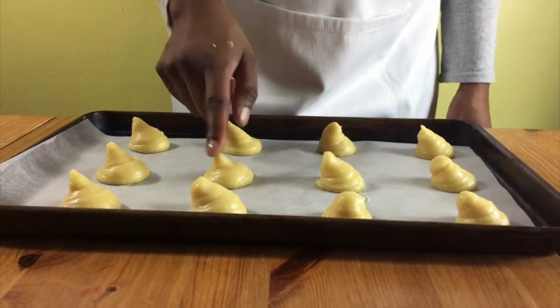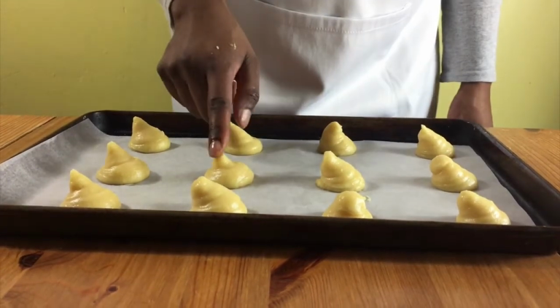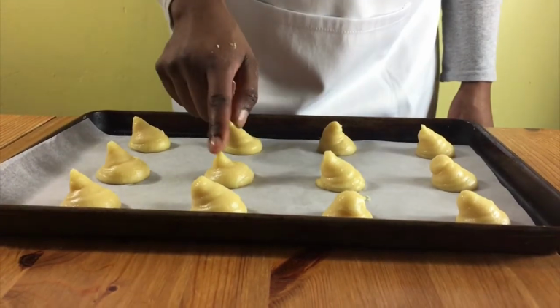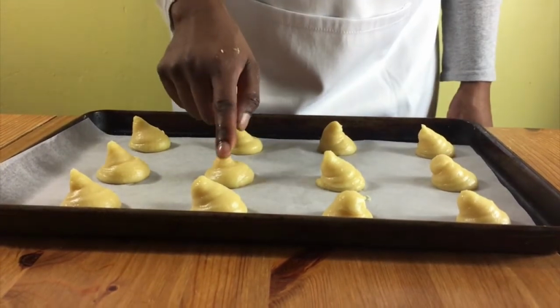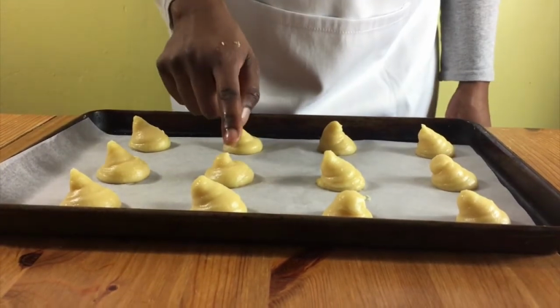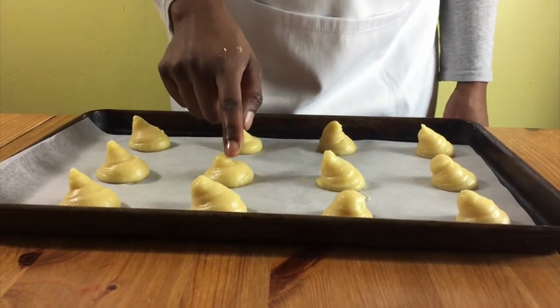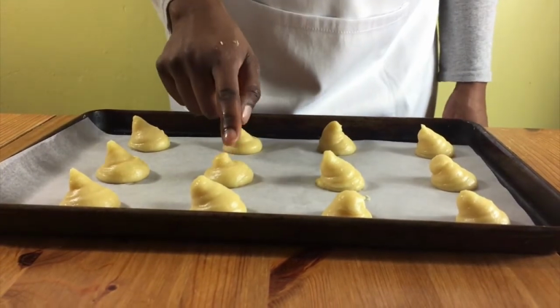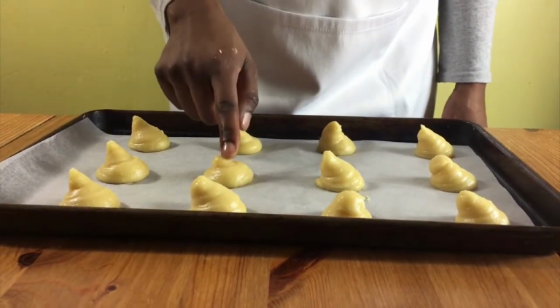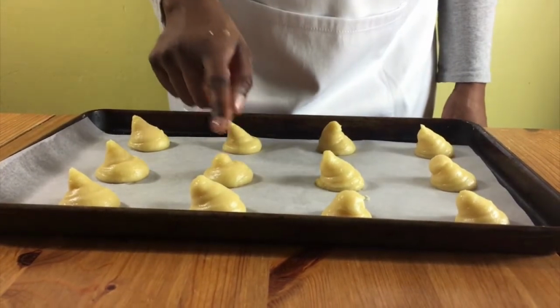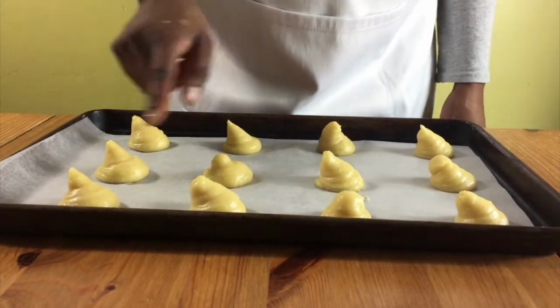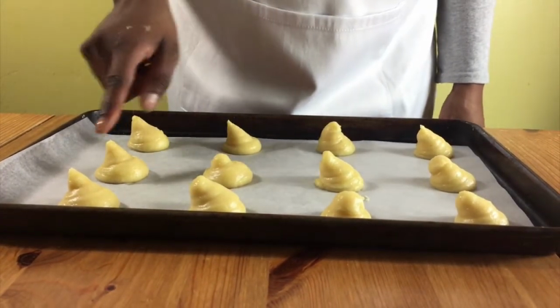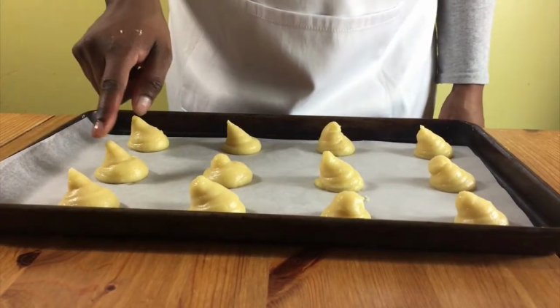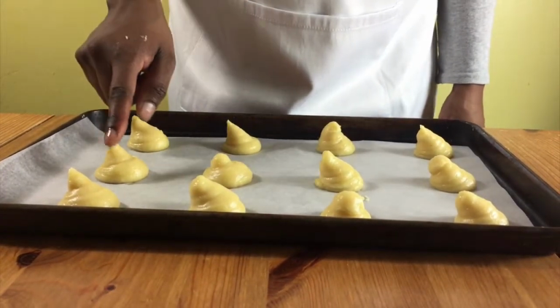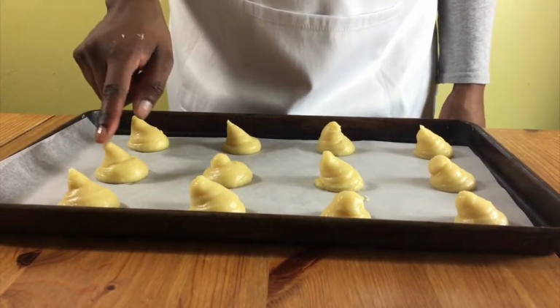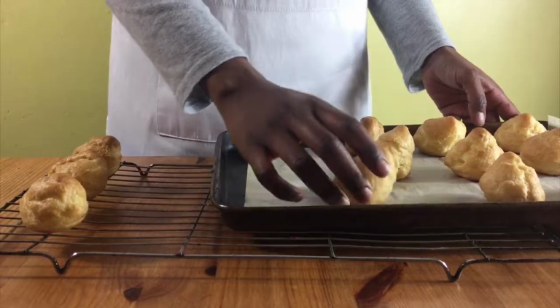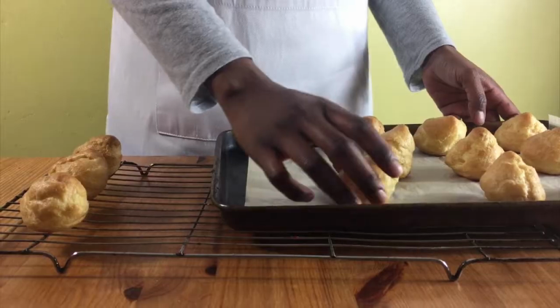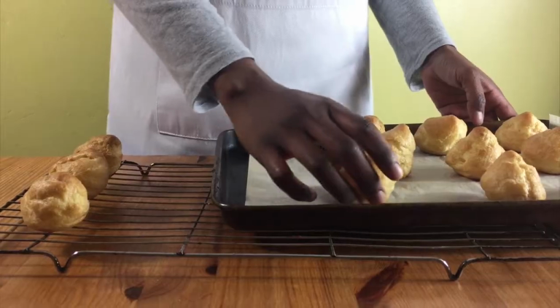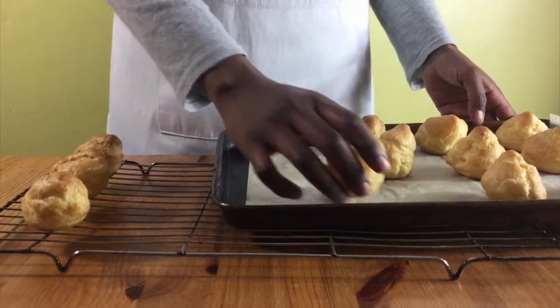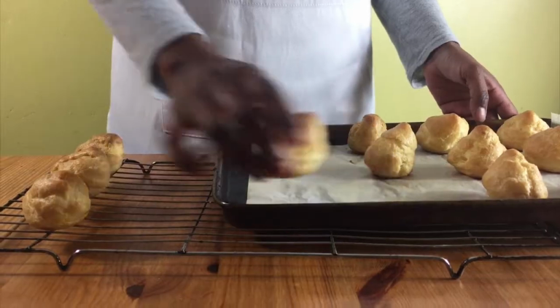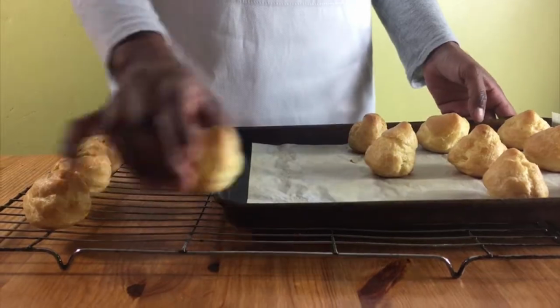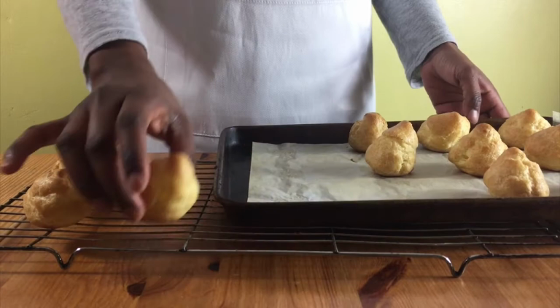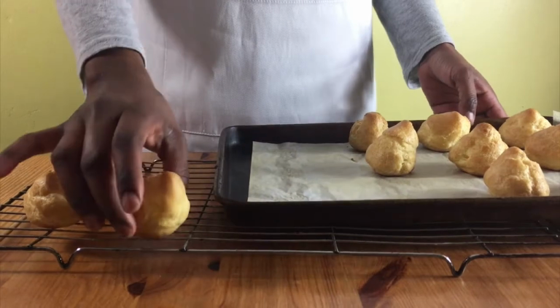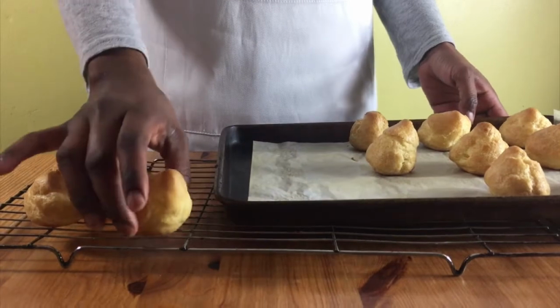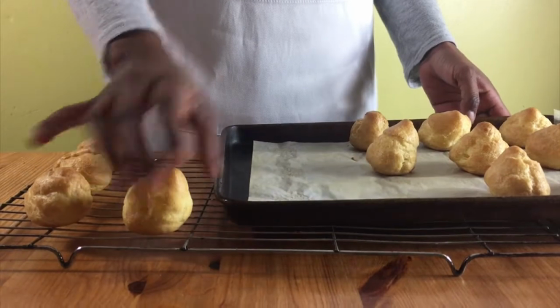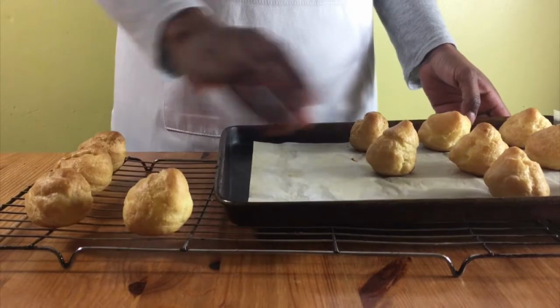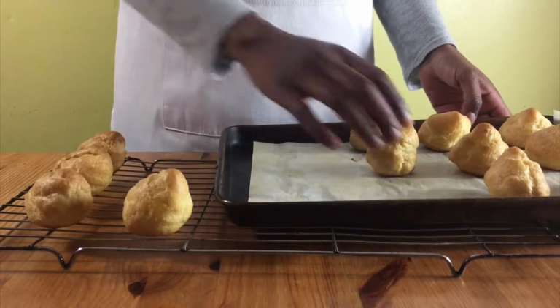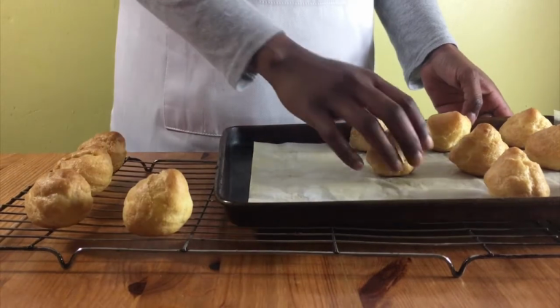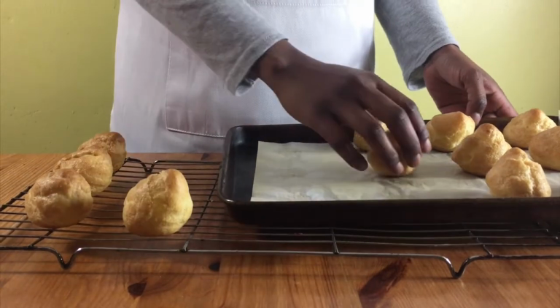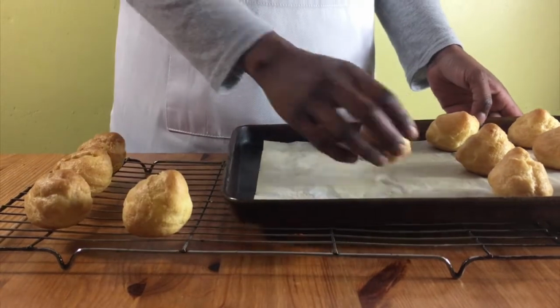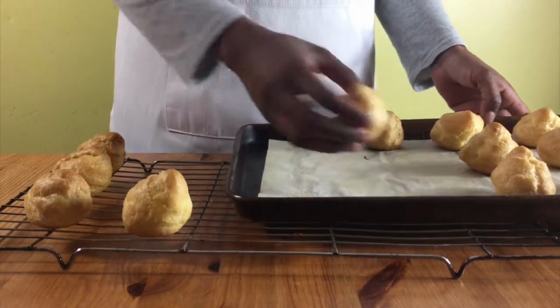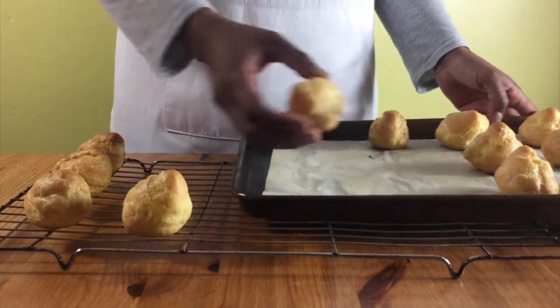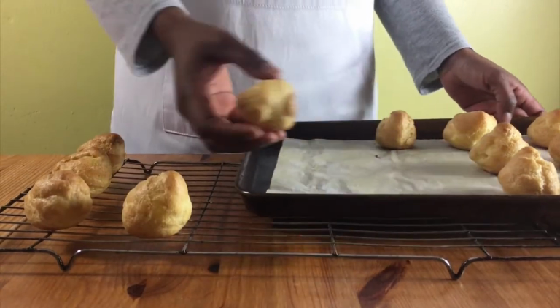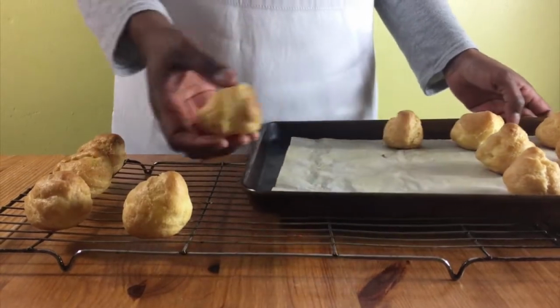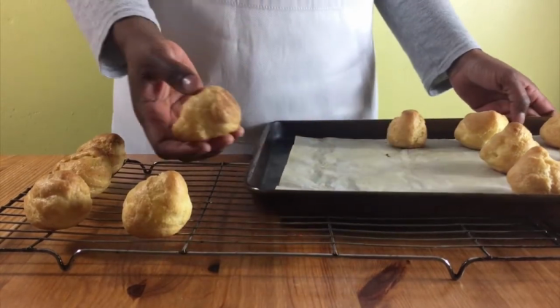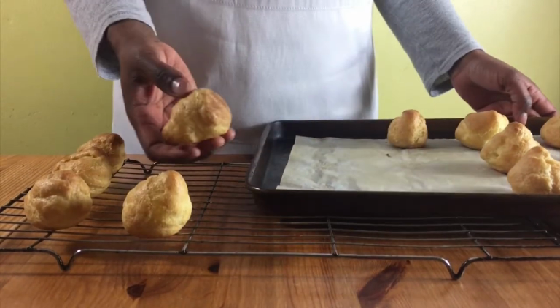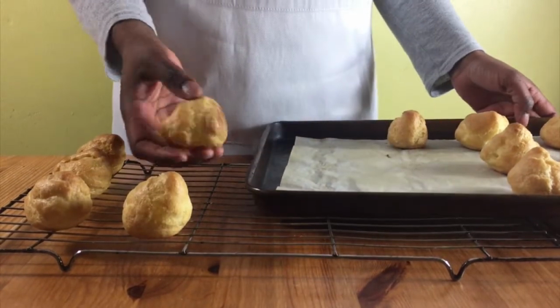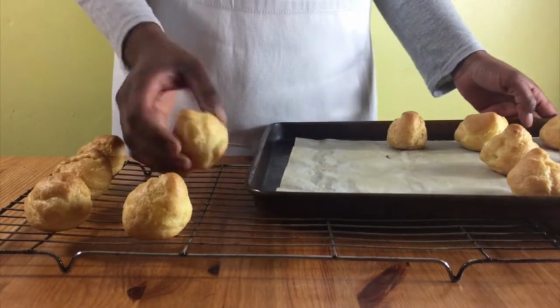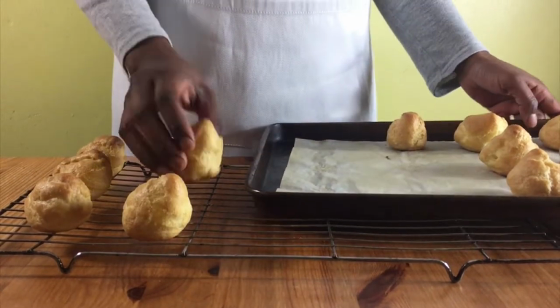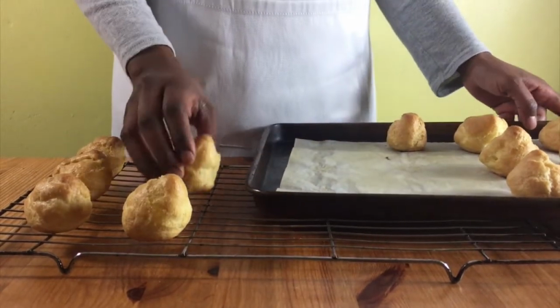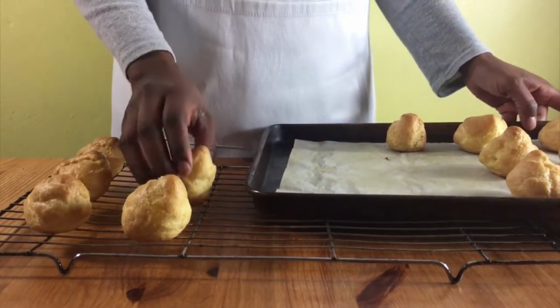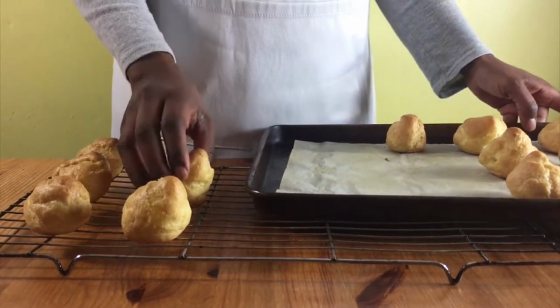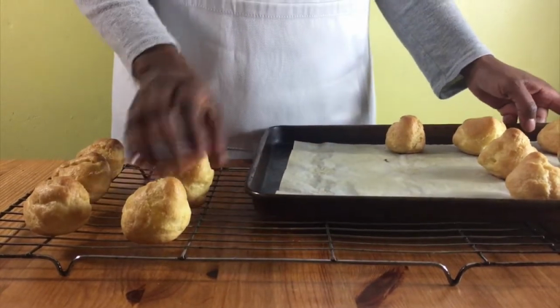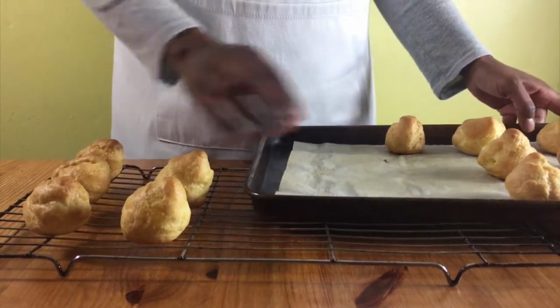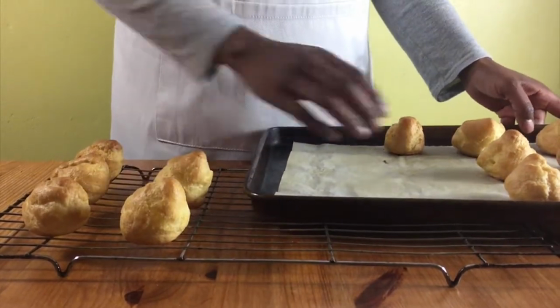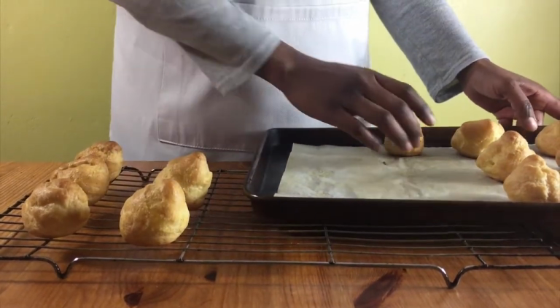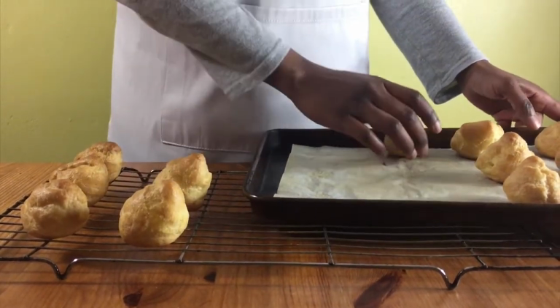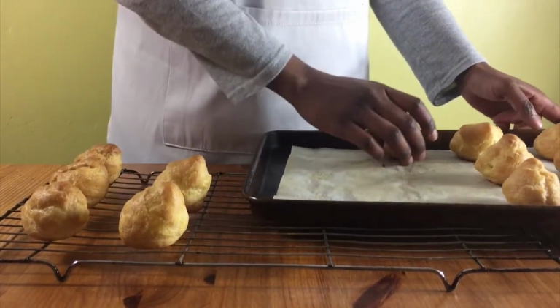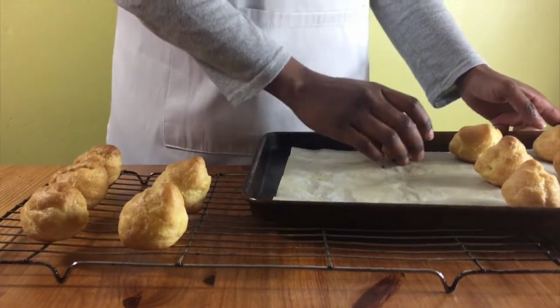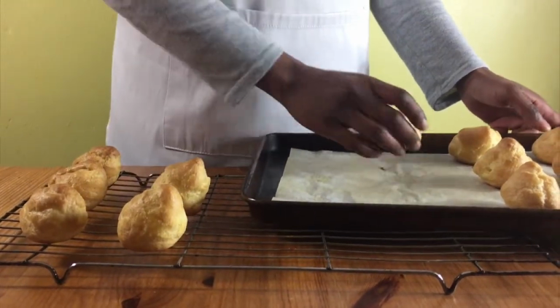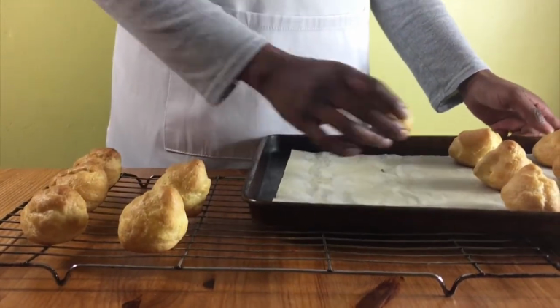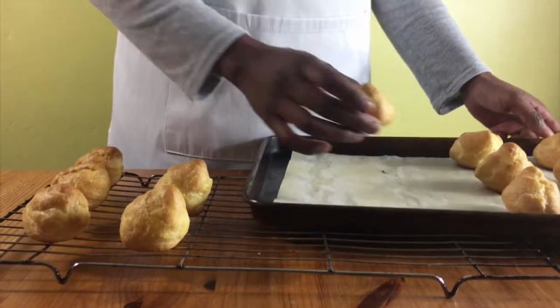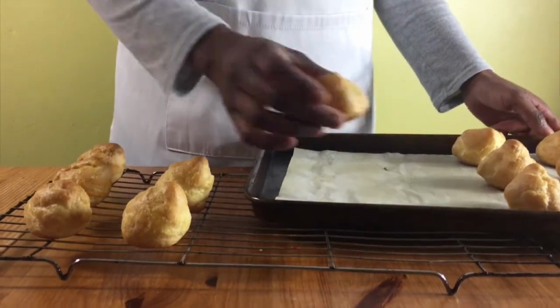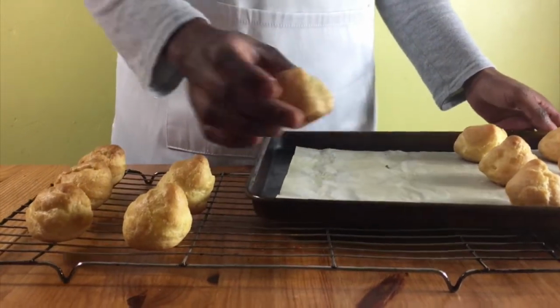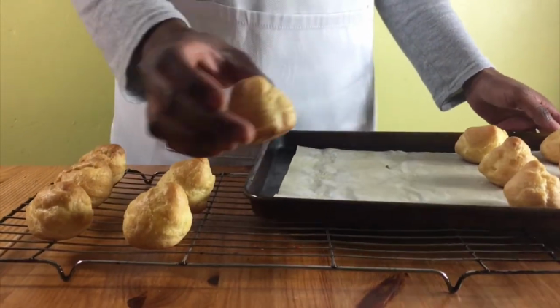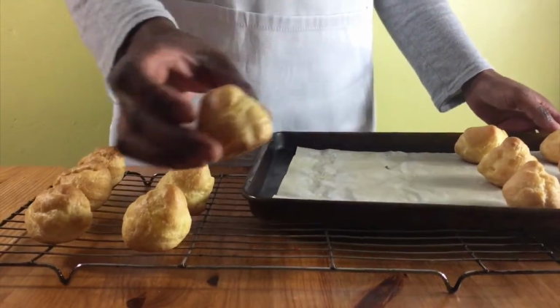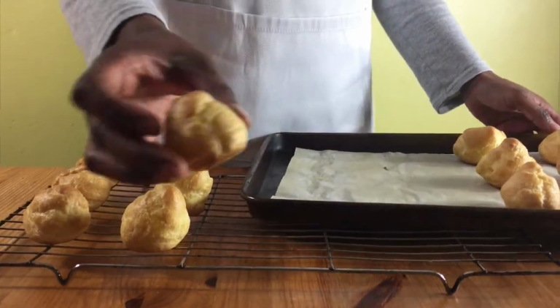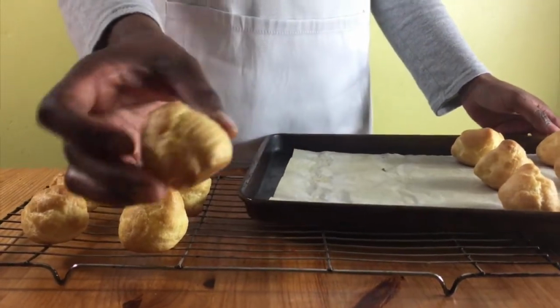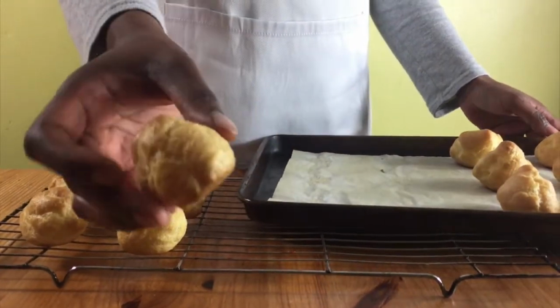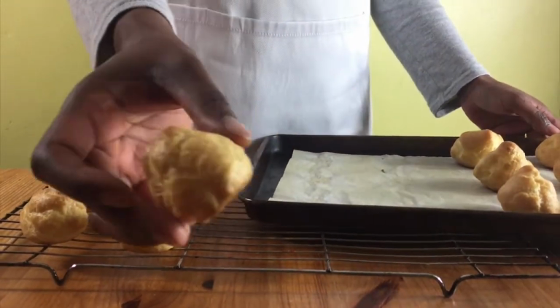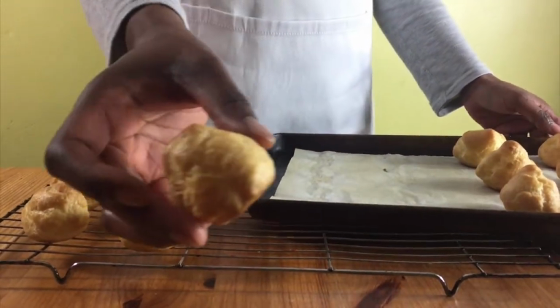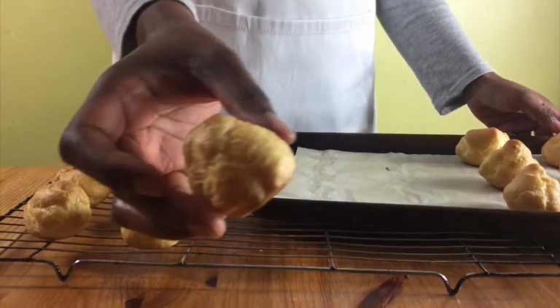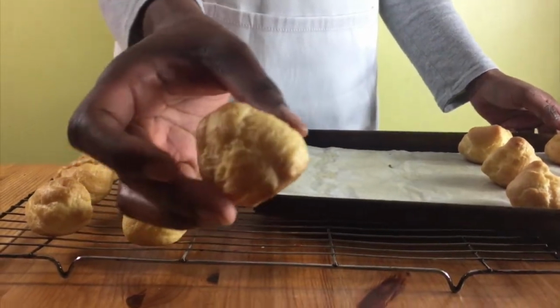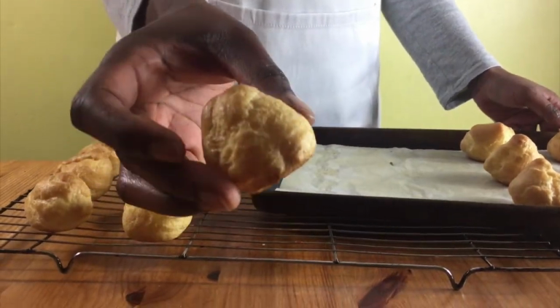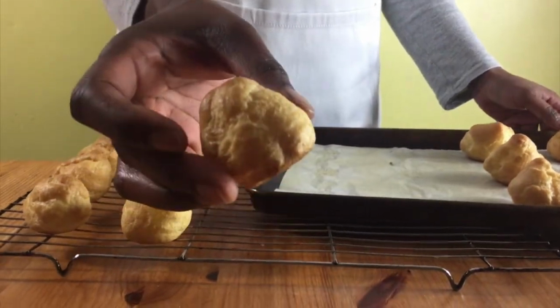Remove them from the oven, then pierce a hole to let the steam out, and put them on the cooling rack to cool completely.